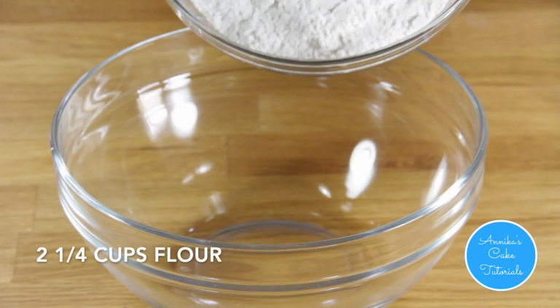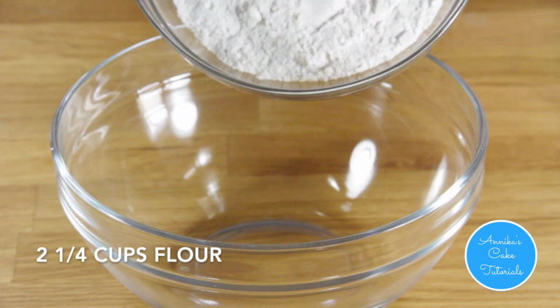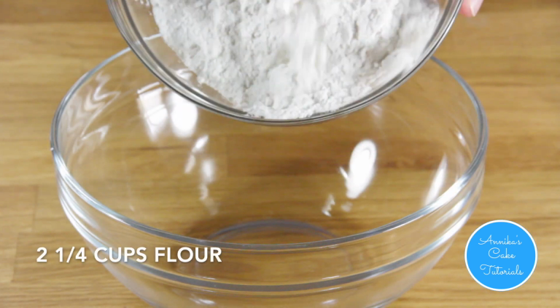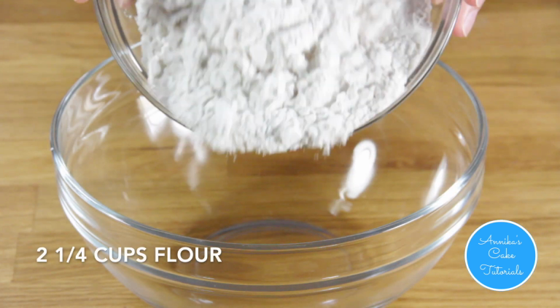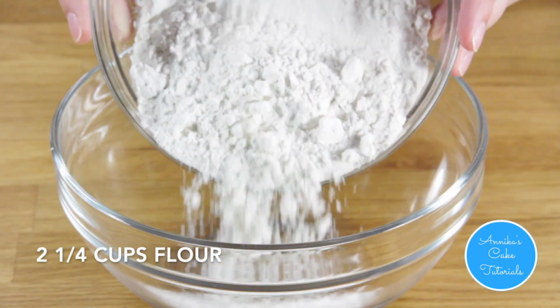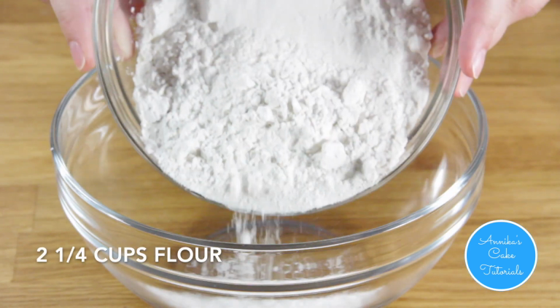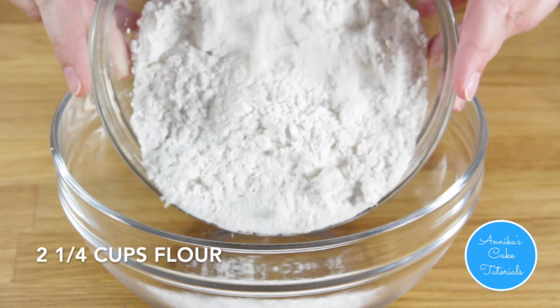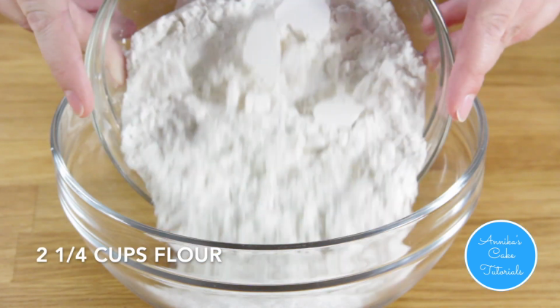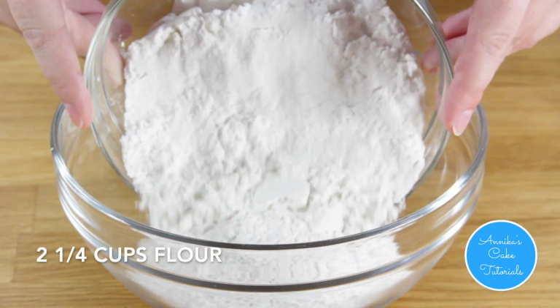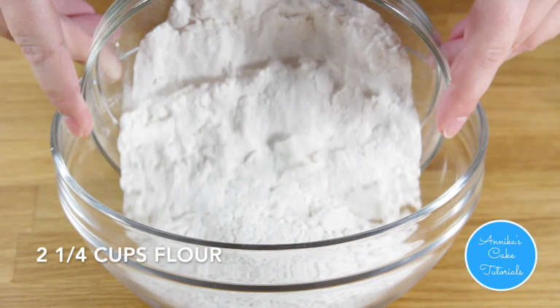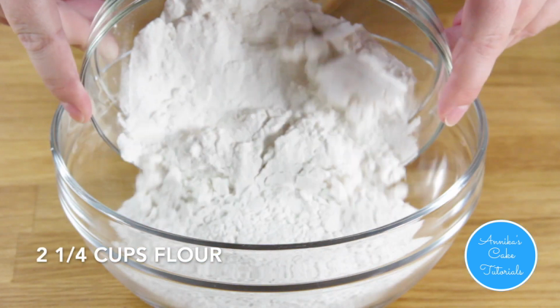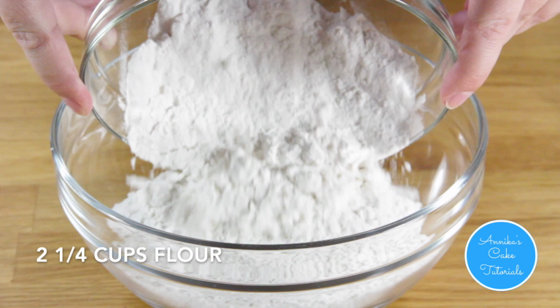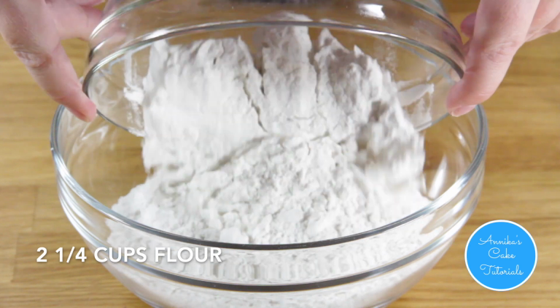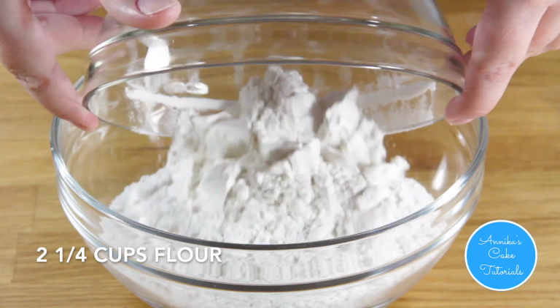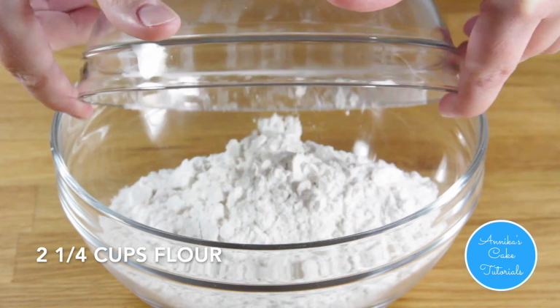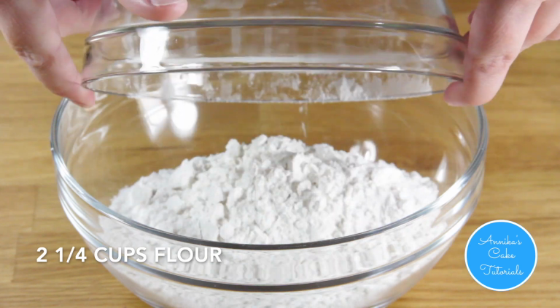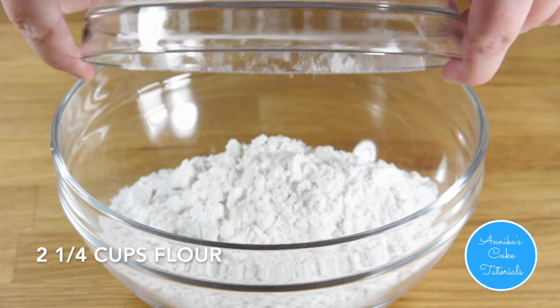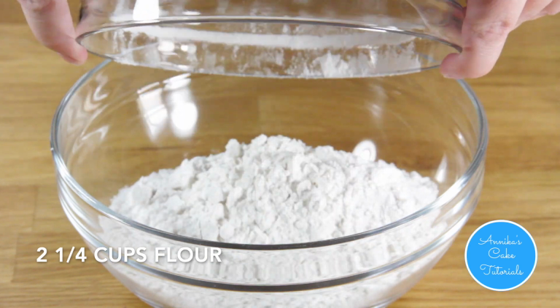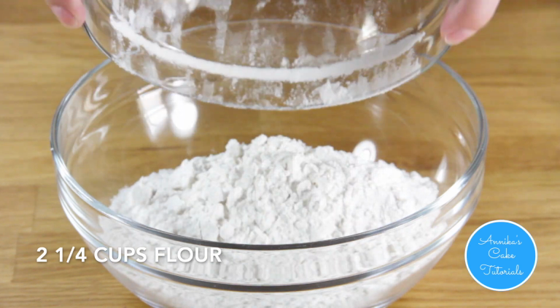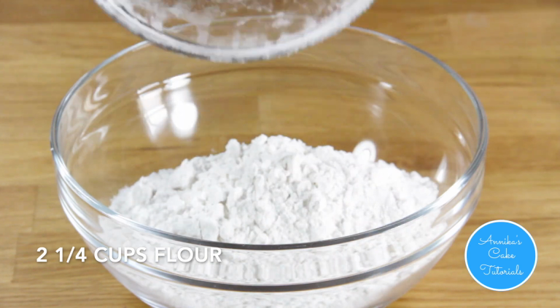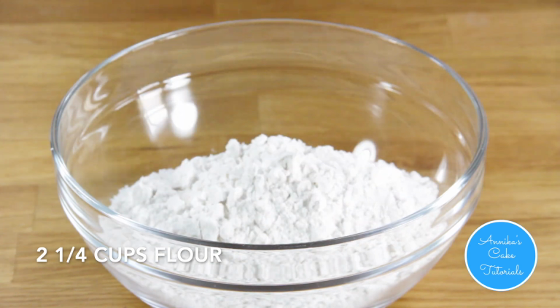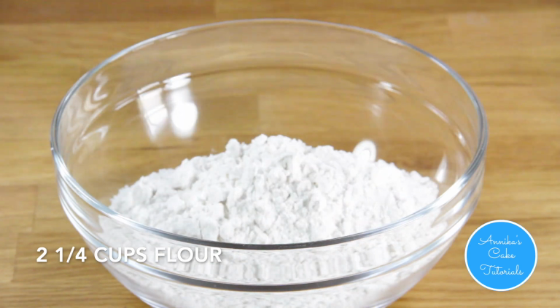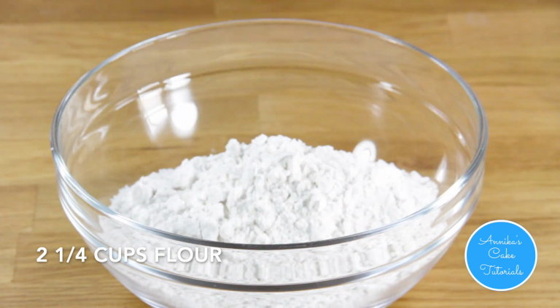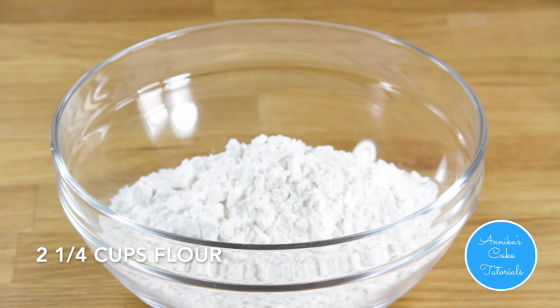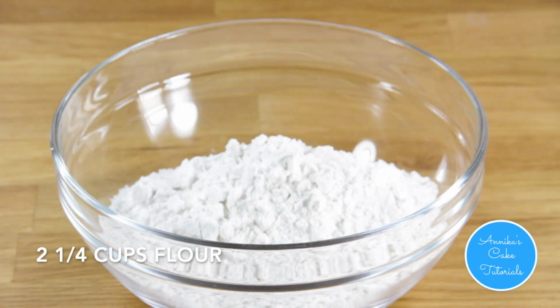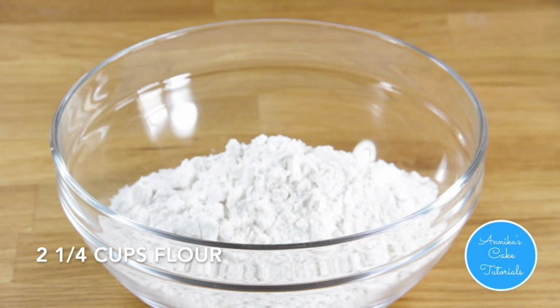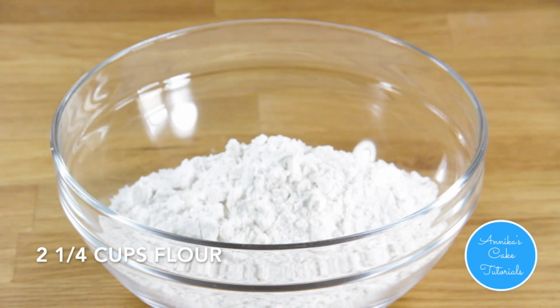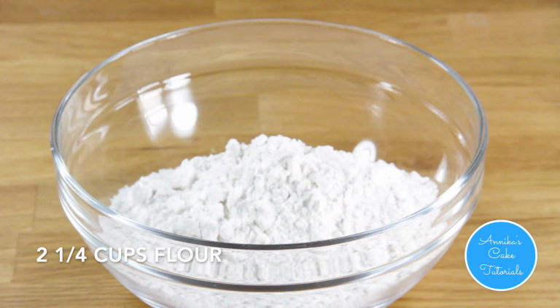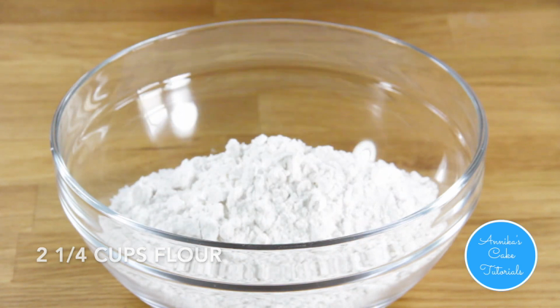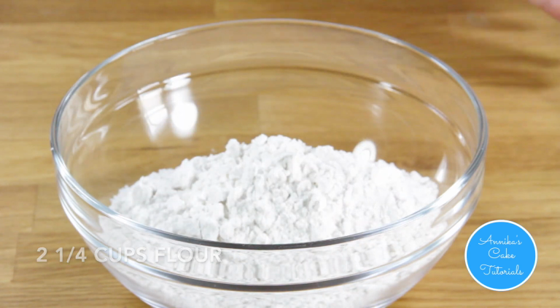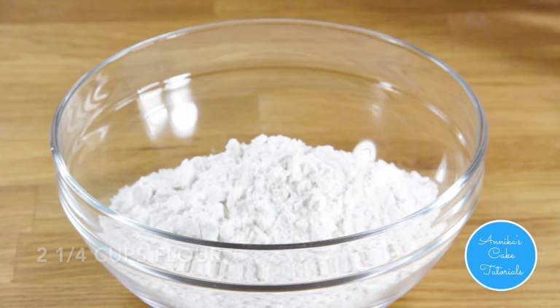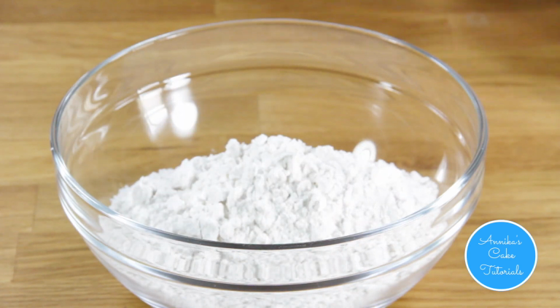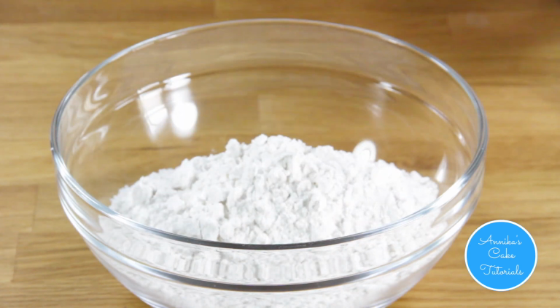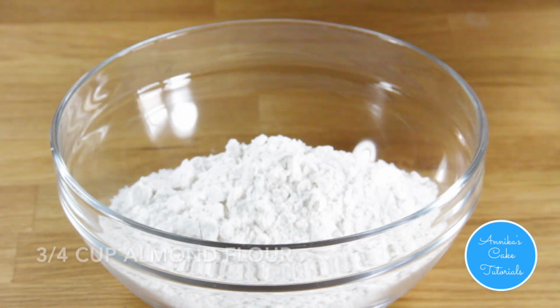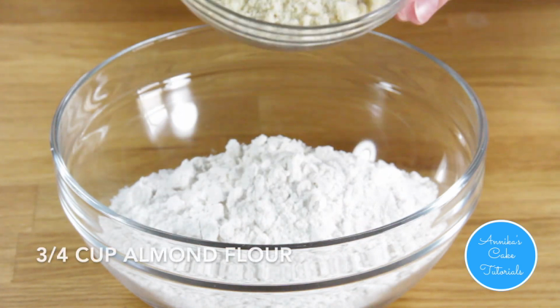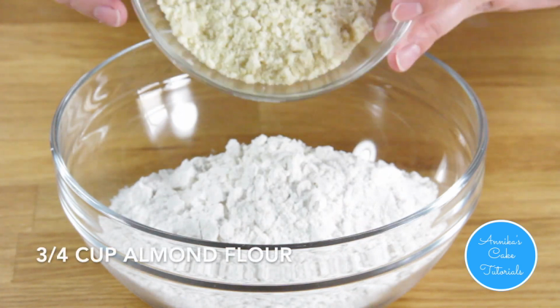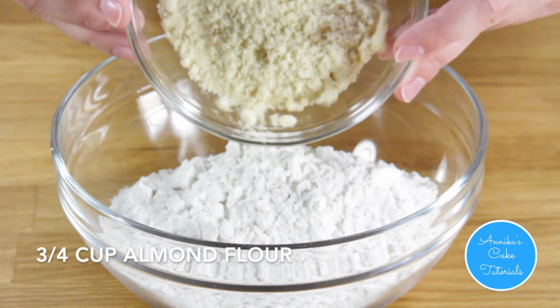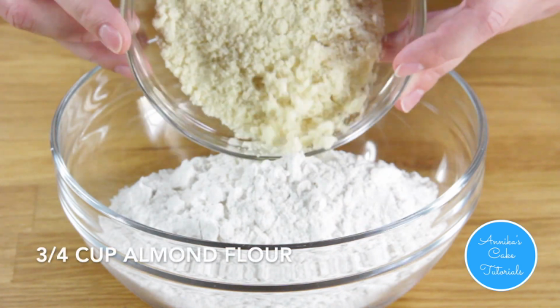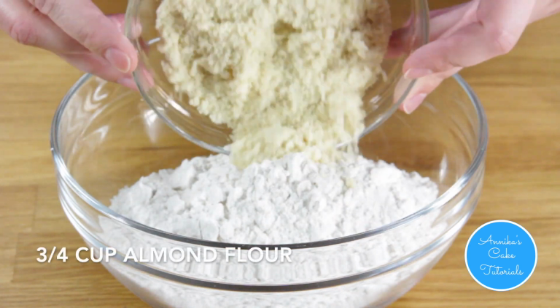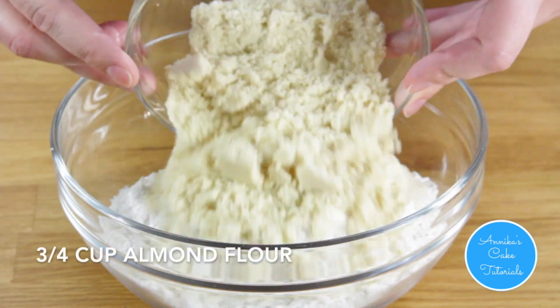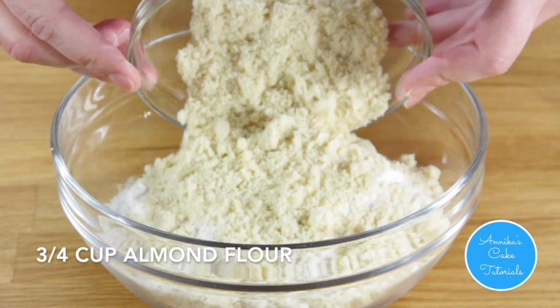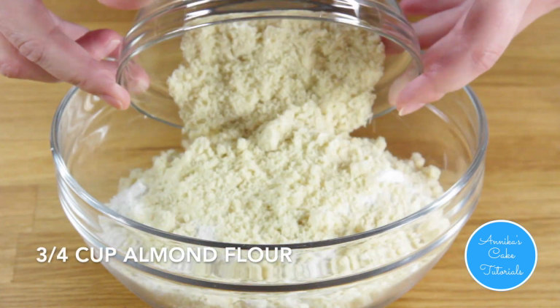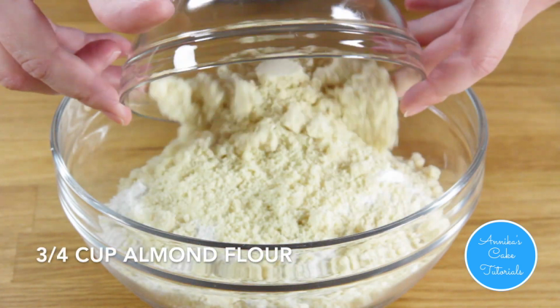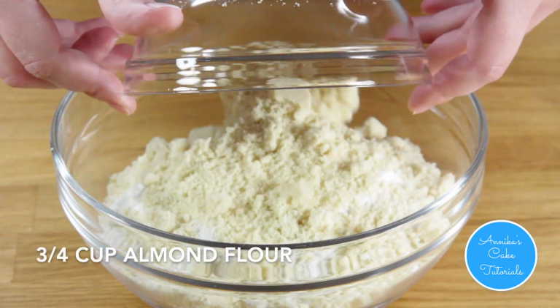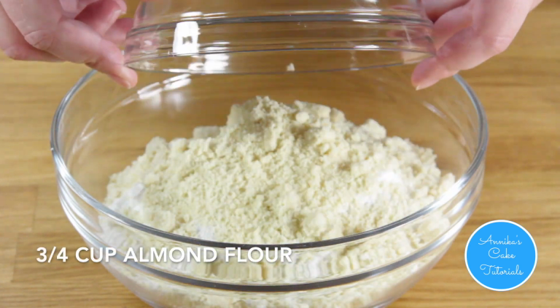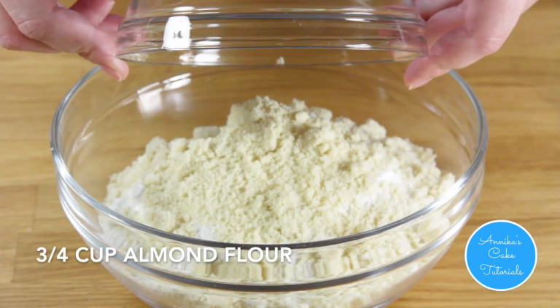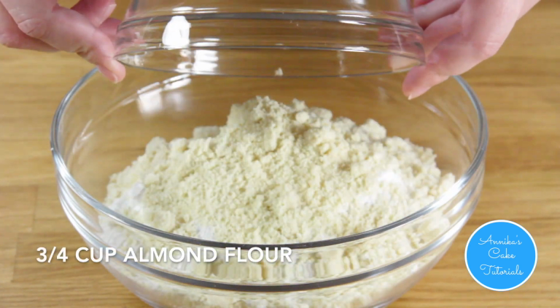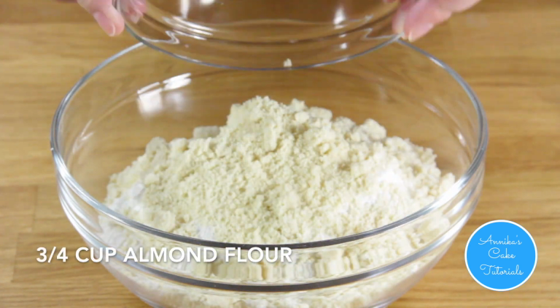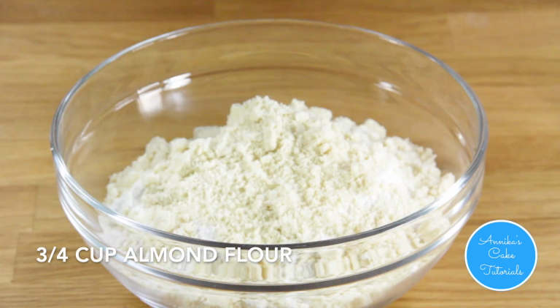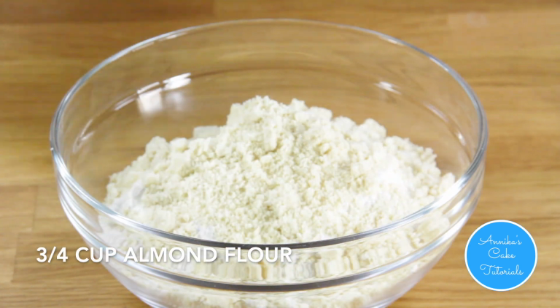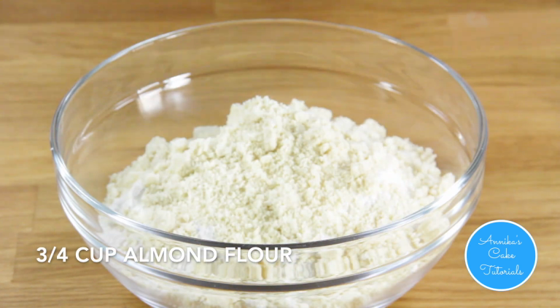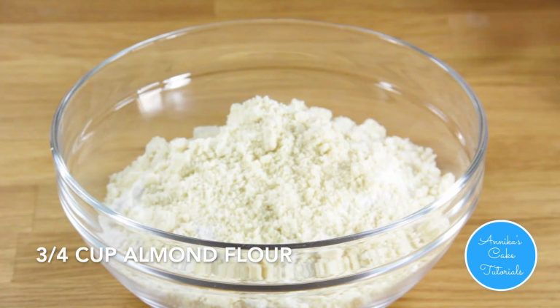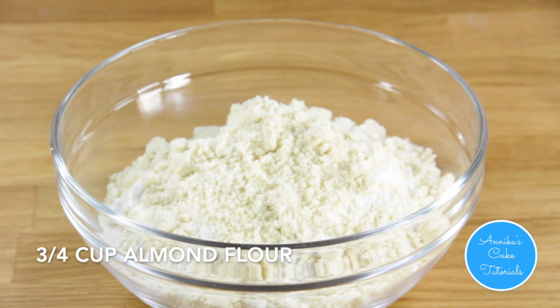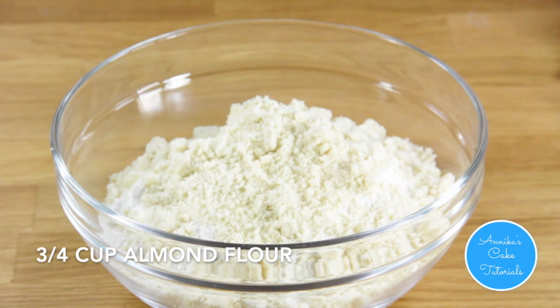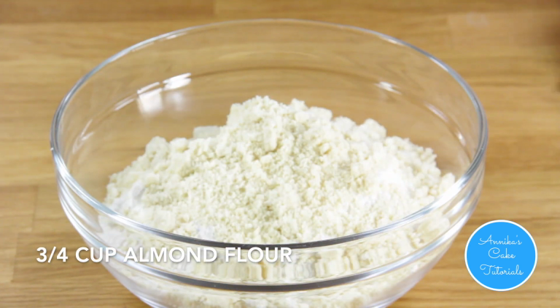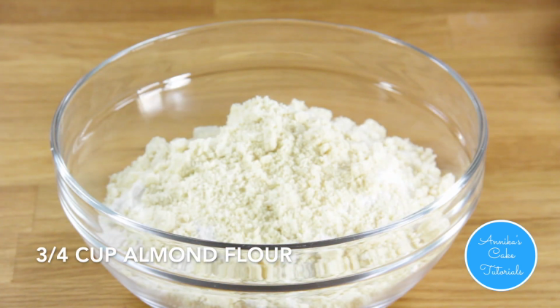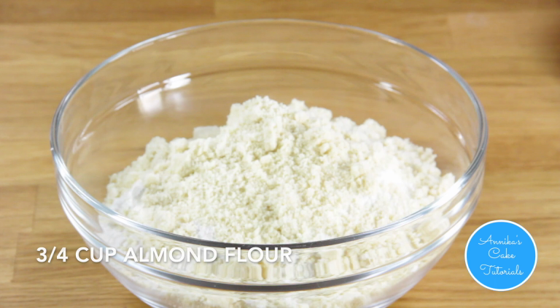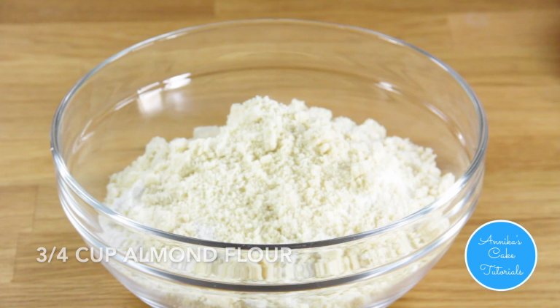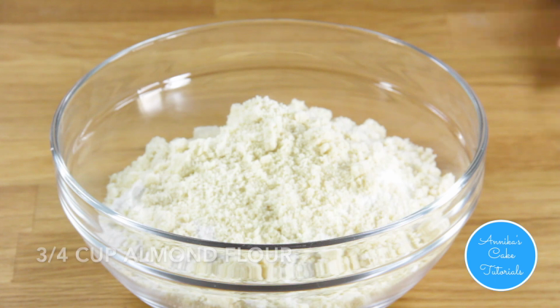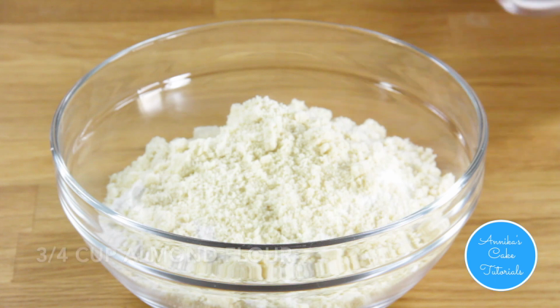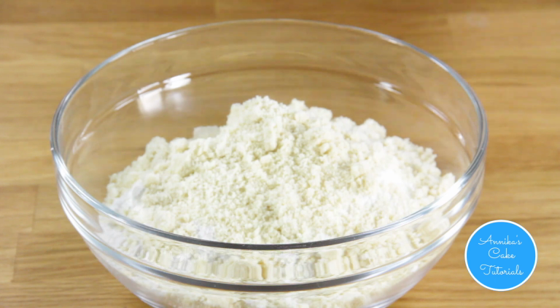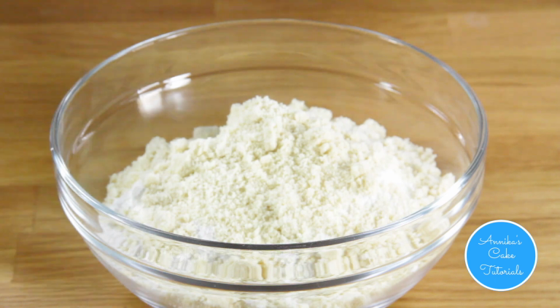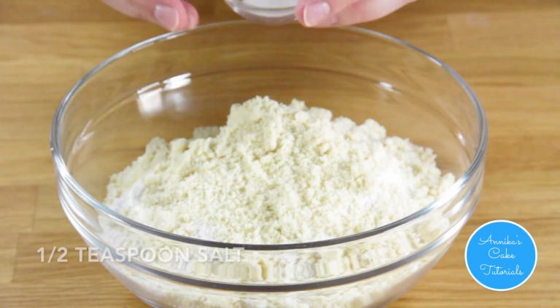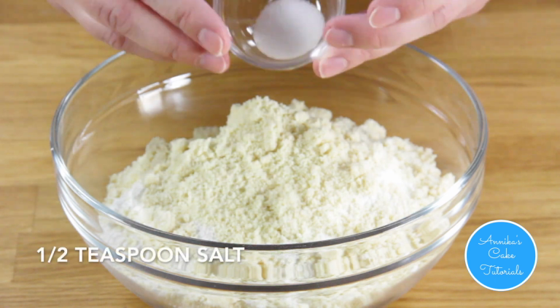In a bowl, whisk together flour, almond flour, and salt.